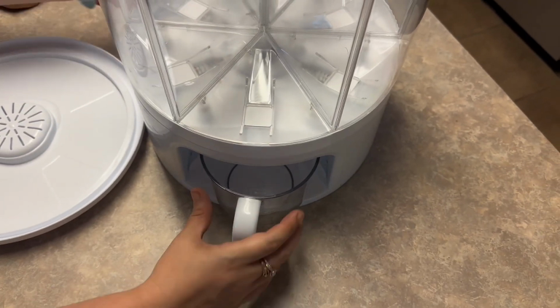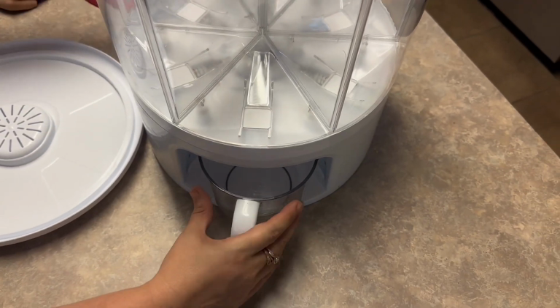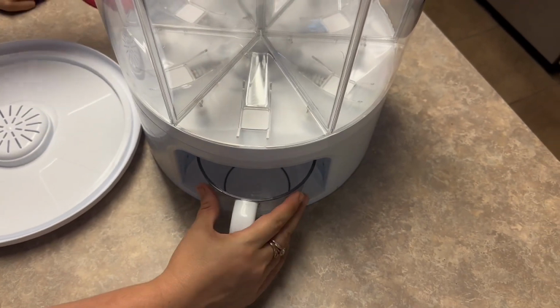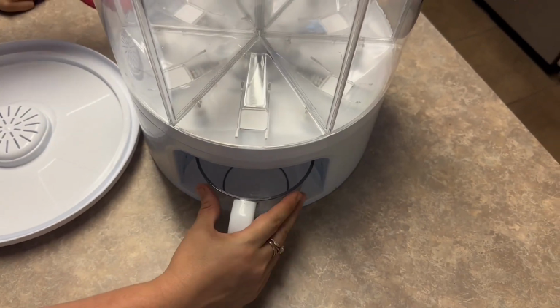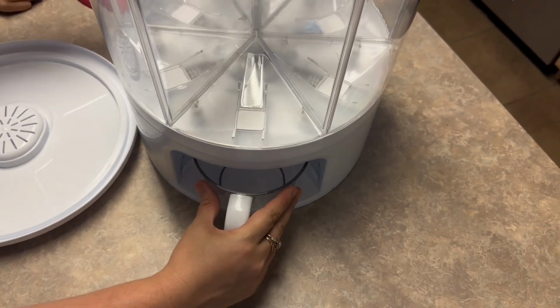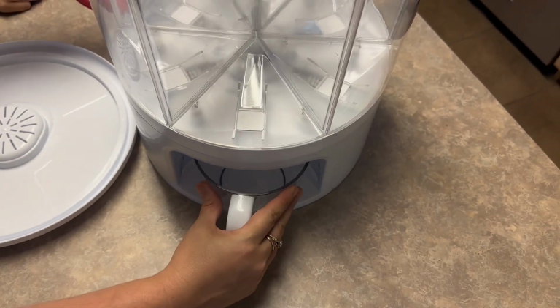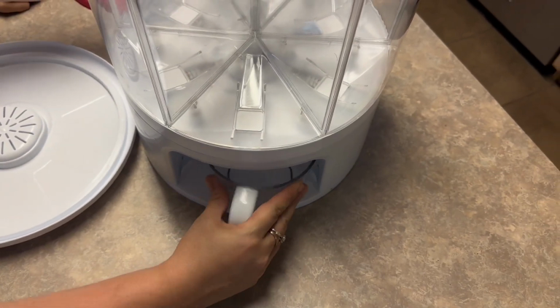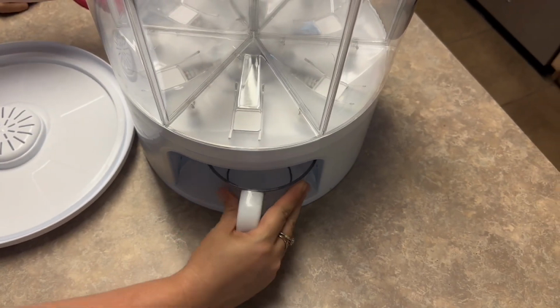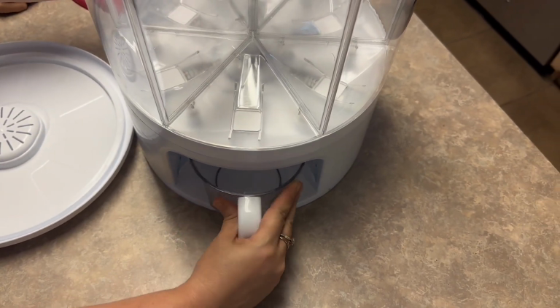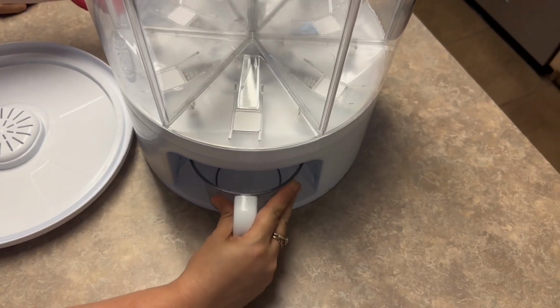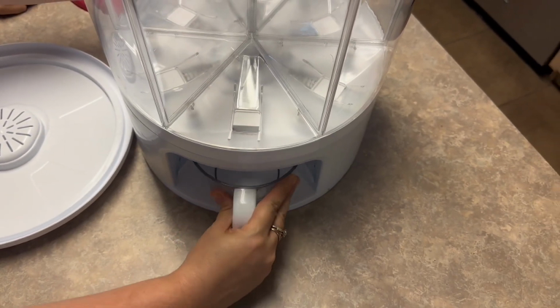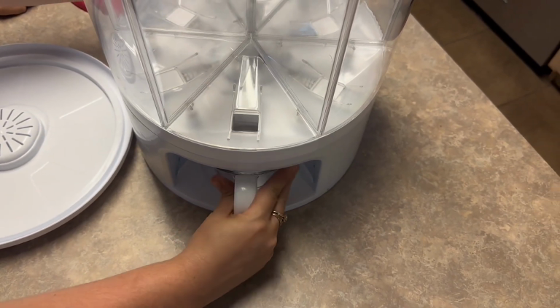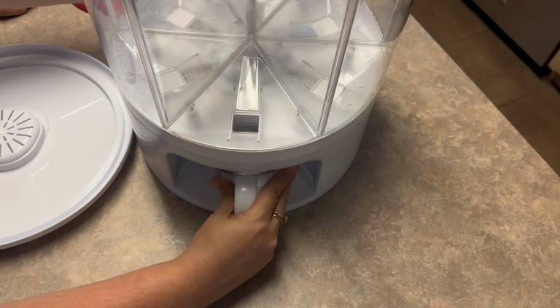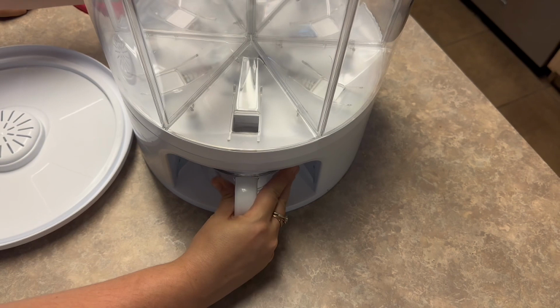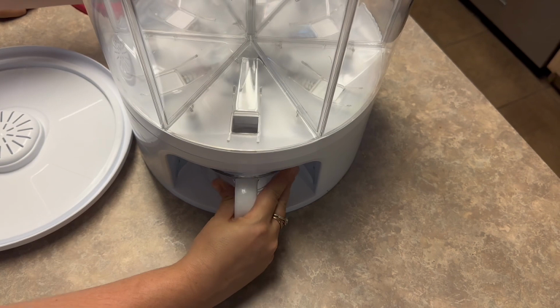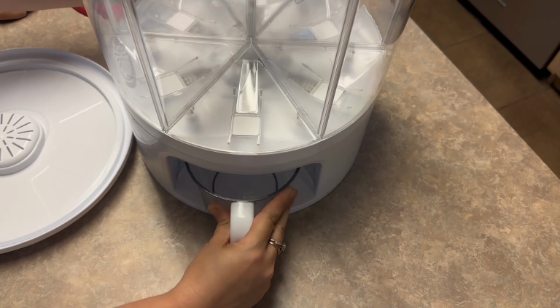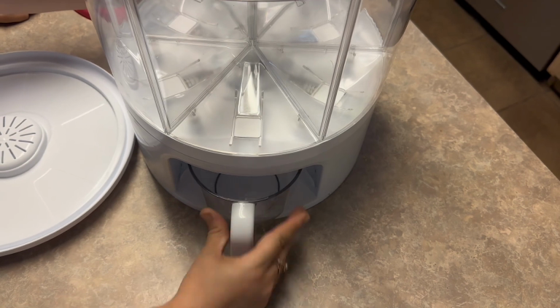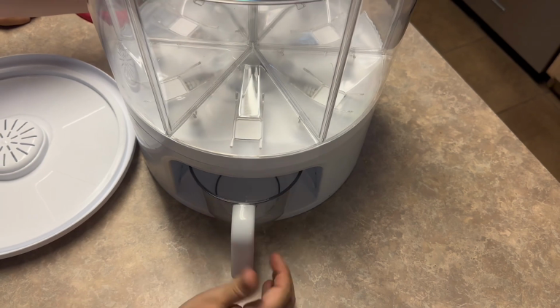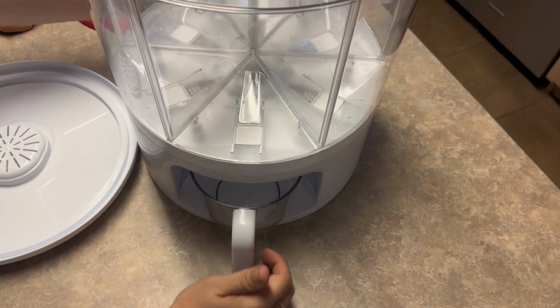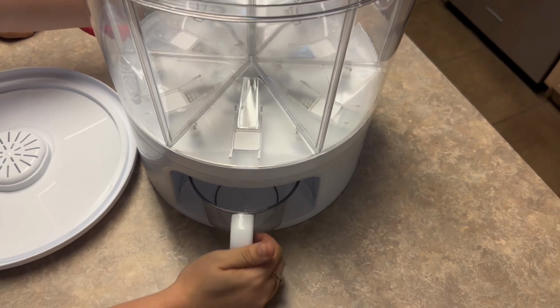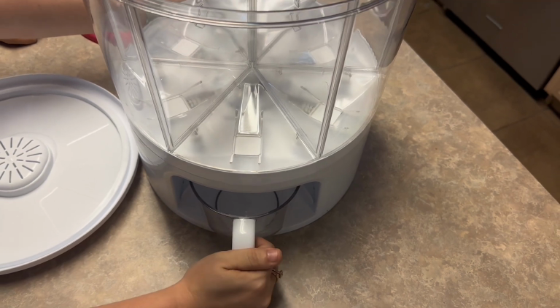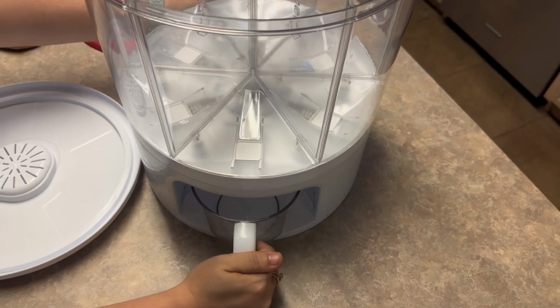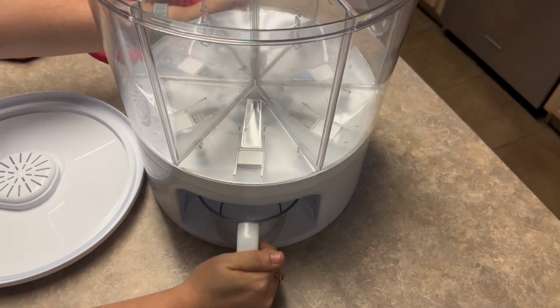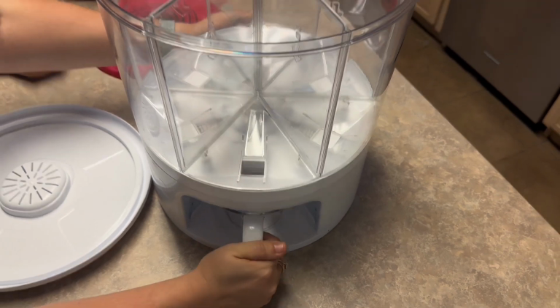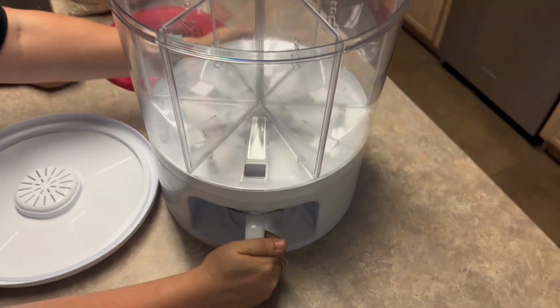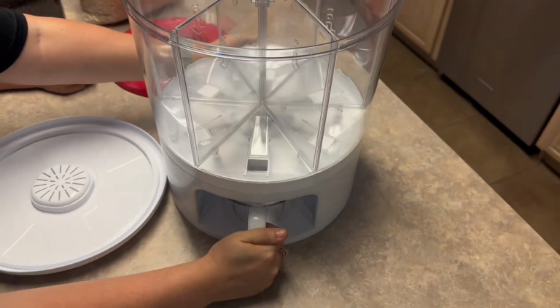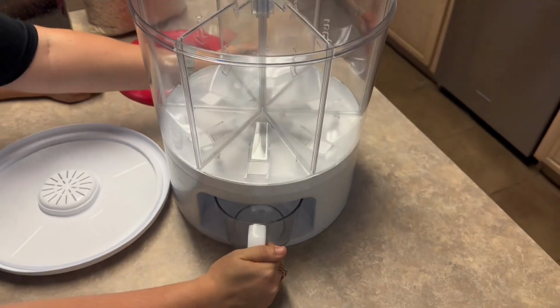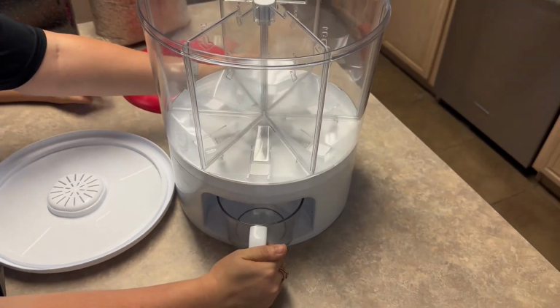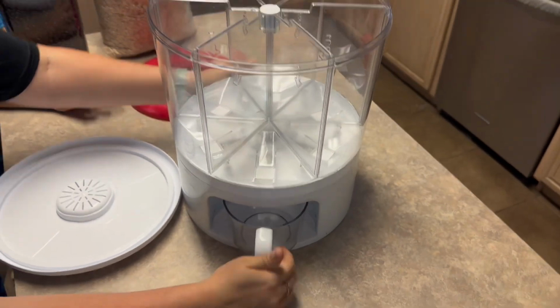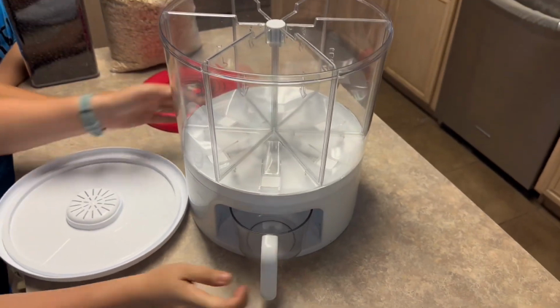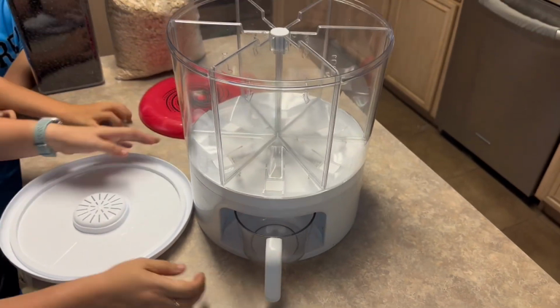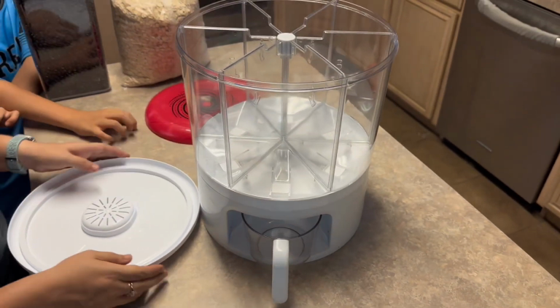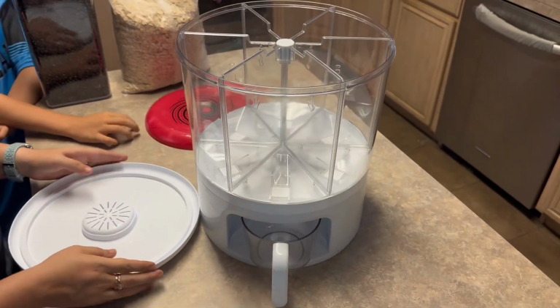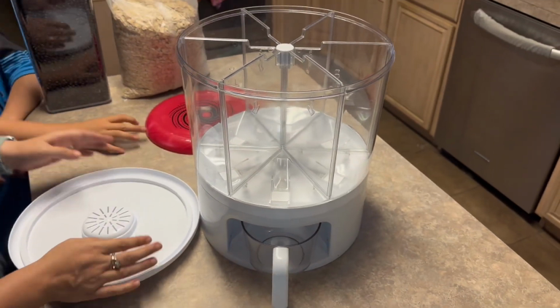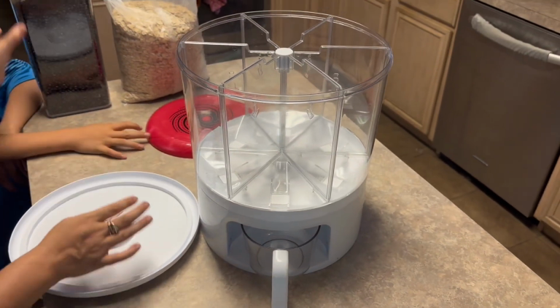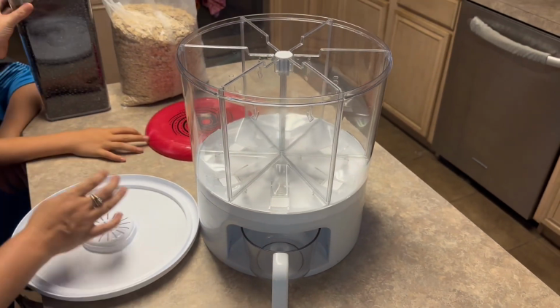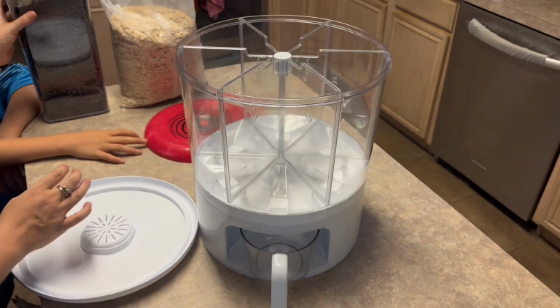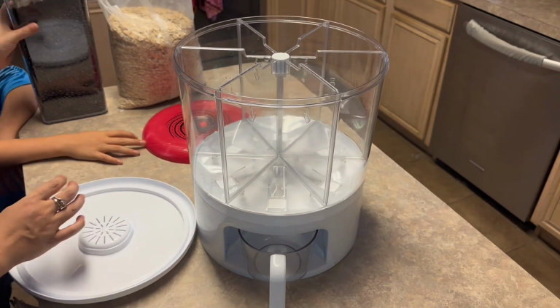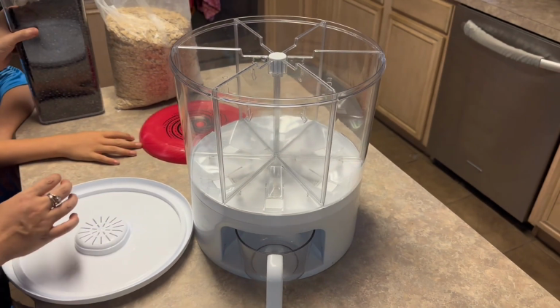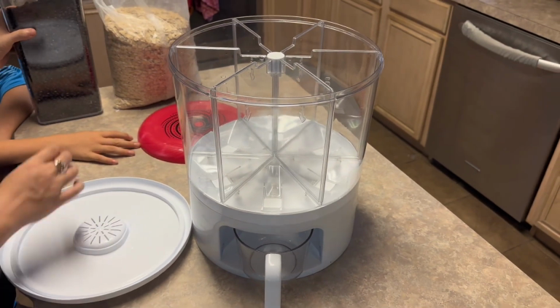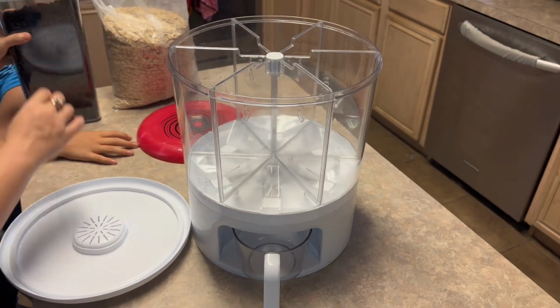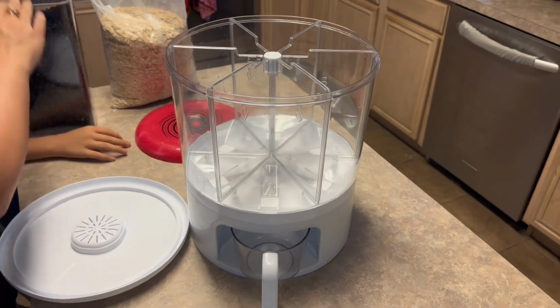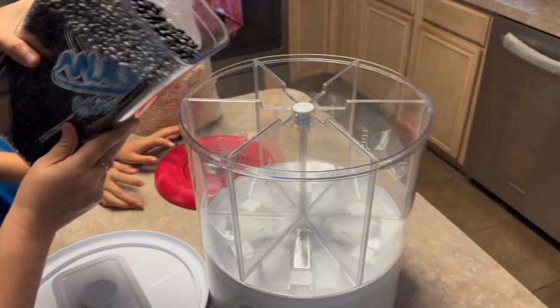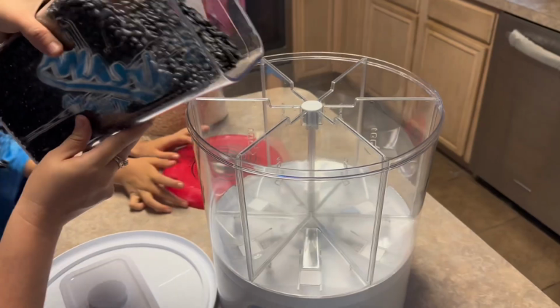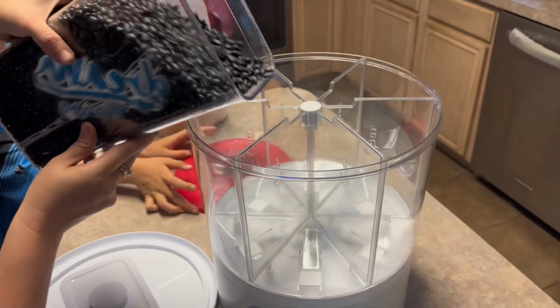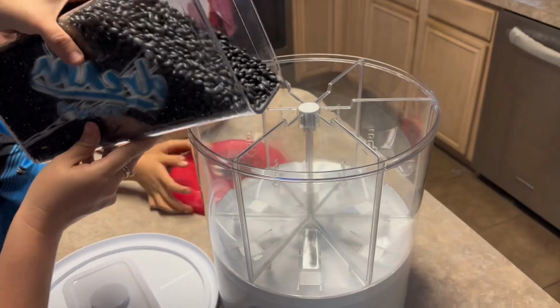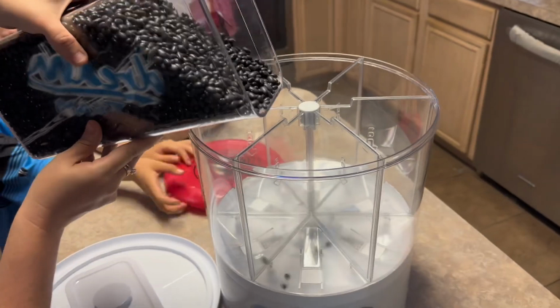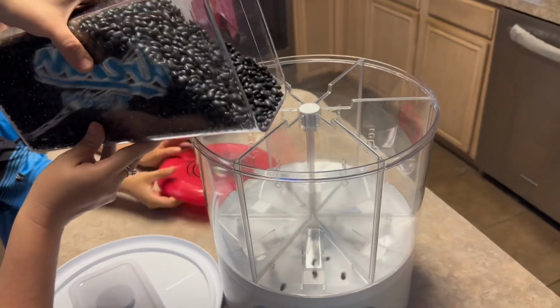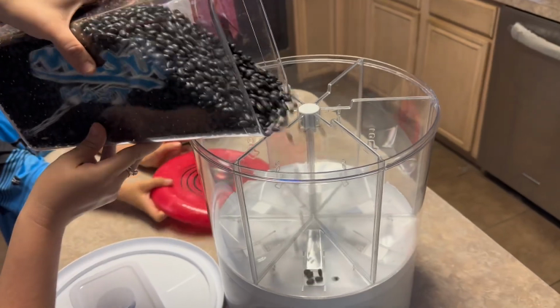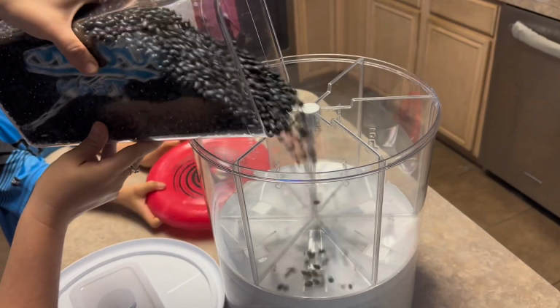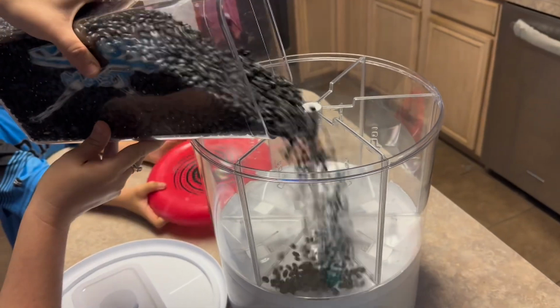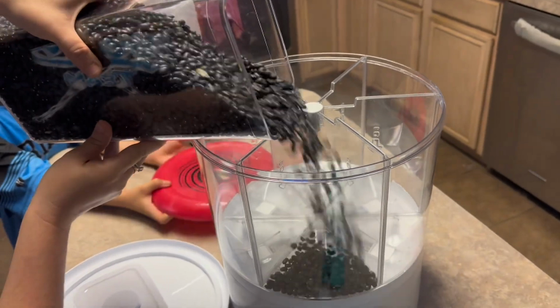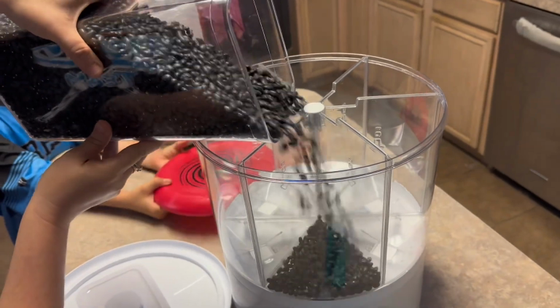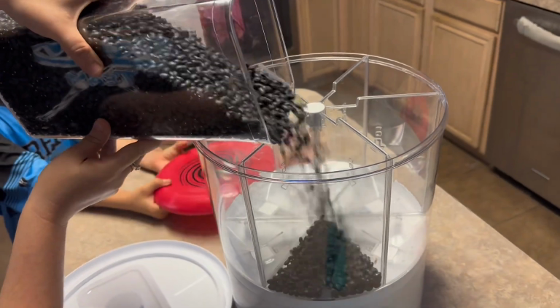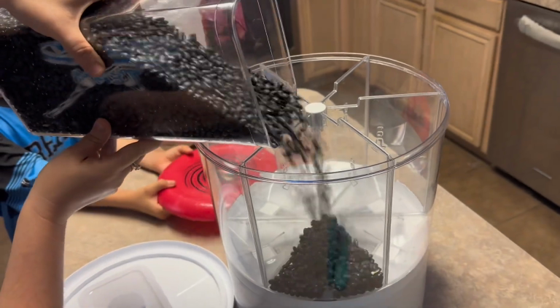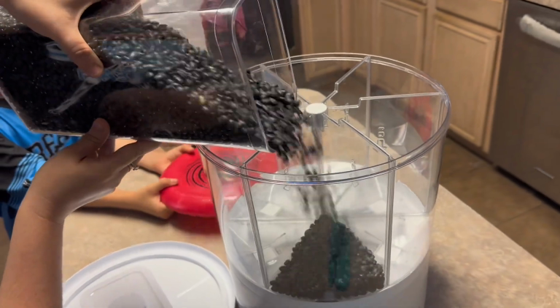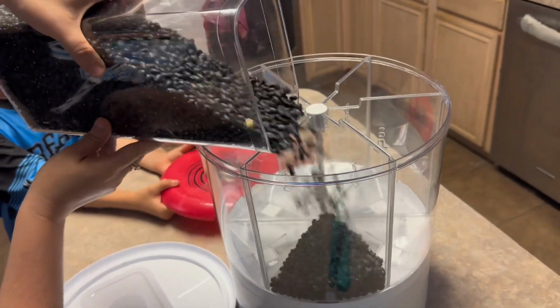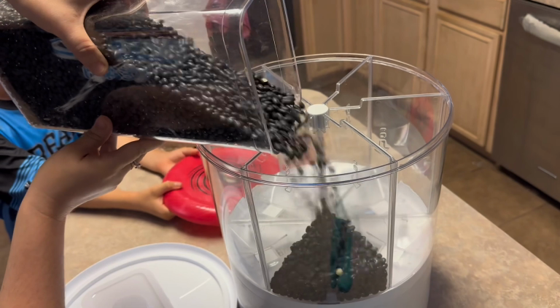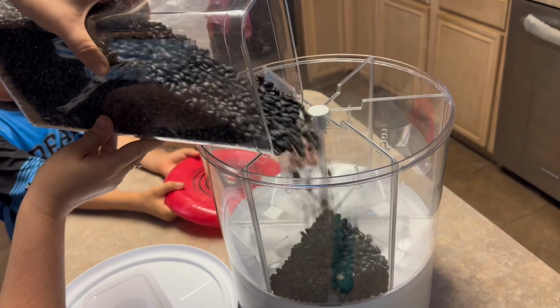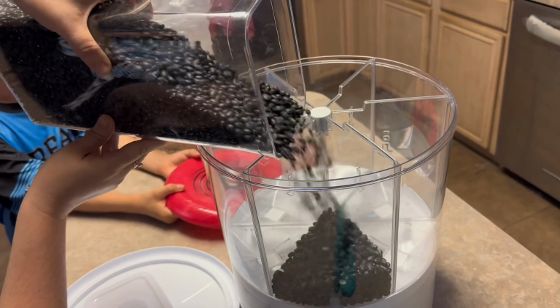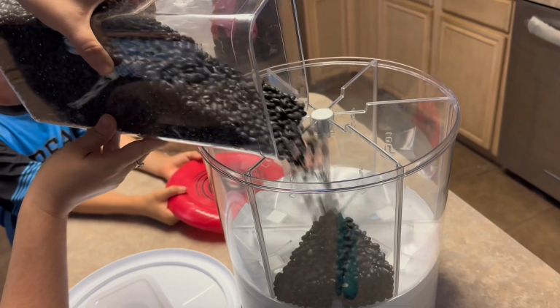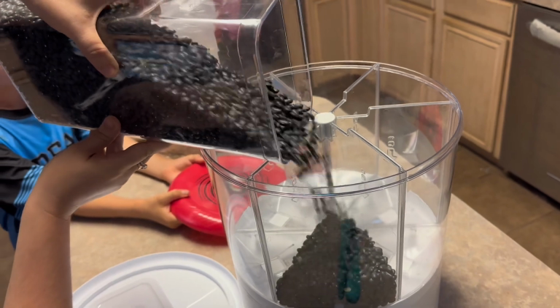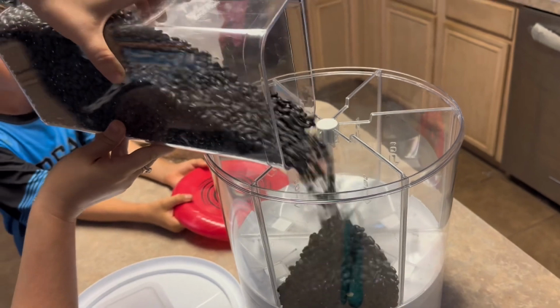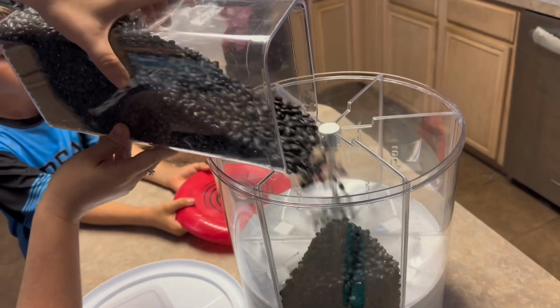Just make sure that you're using a heavy enough grain so it will gravity feed down. There's something that I'm going to show you that you cannot put in there because it will not gravity feed down.